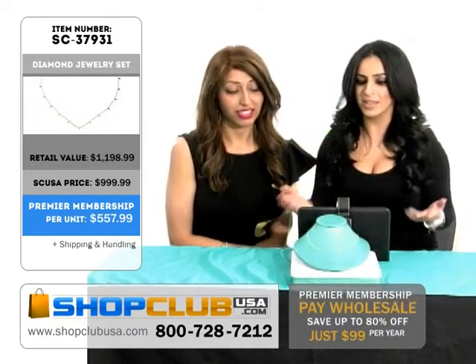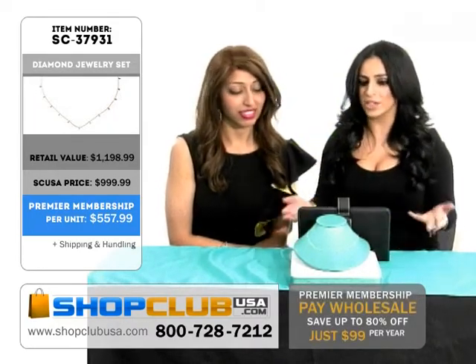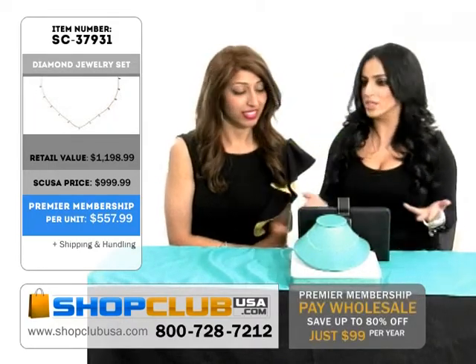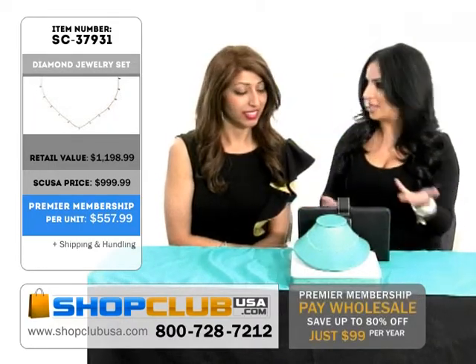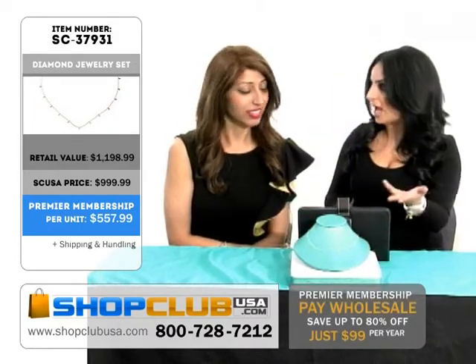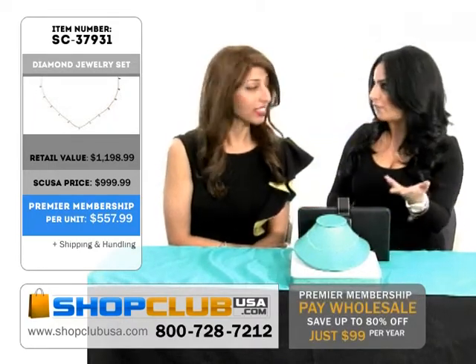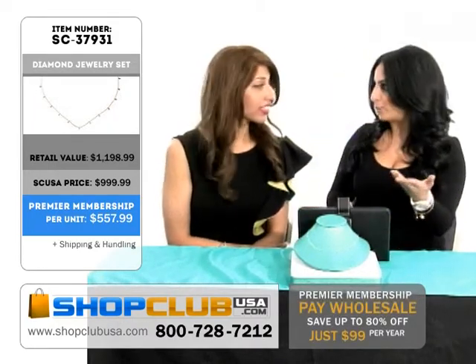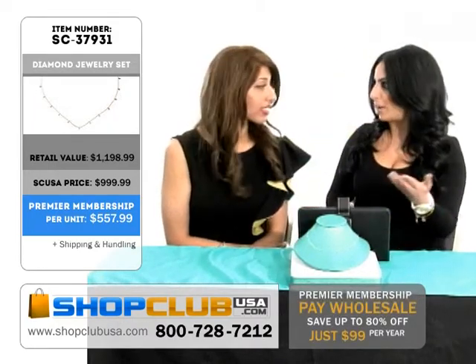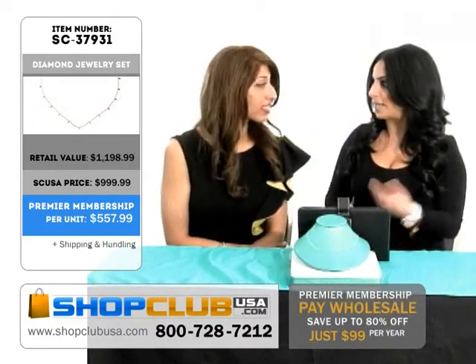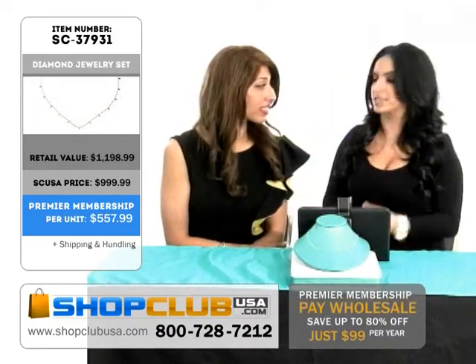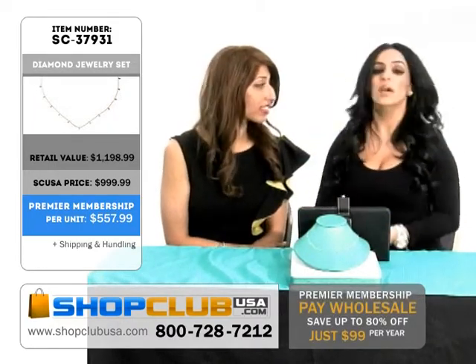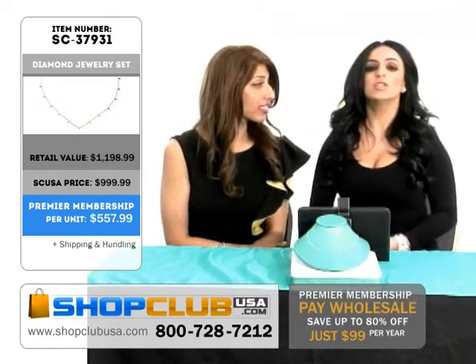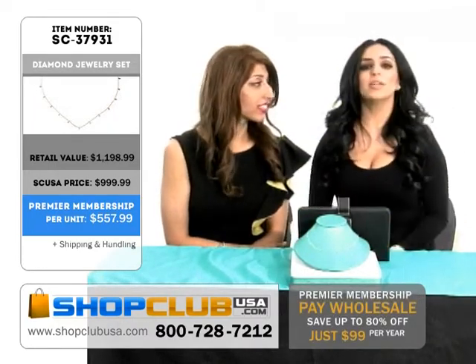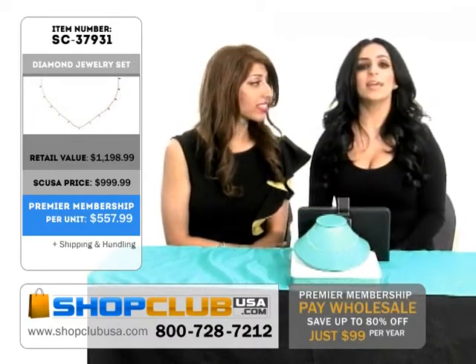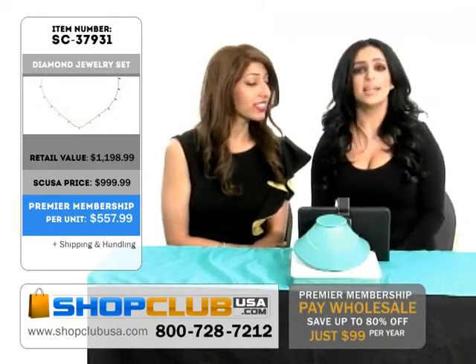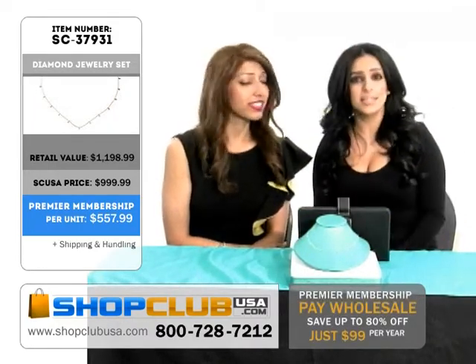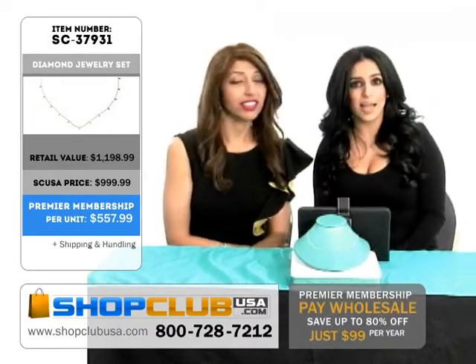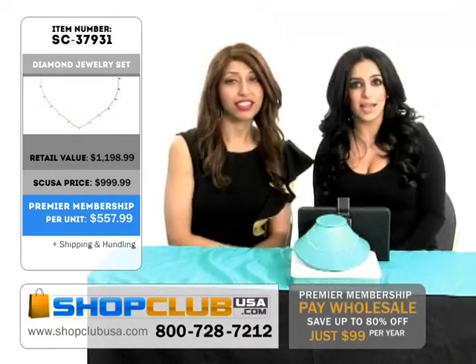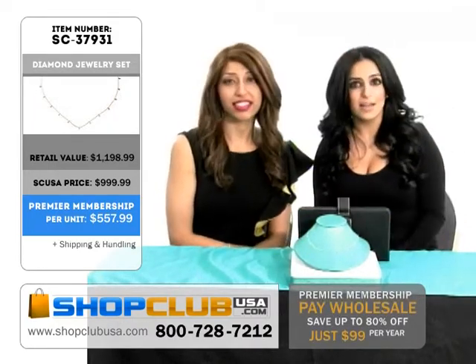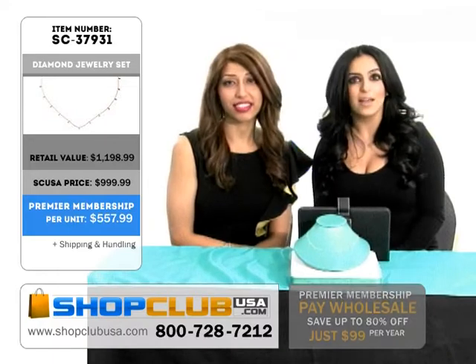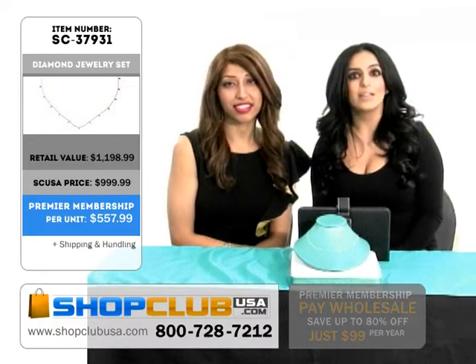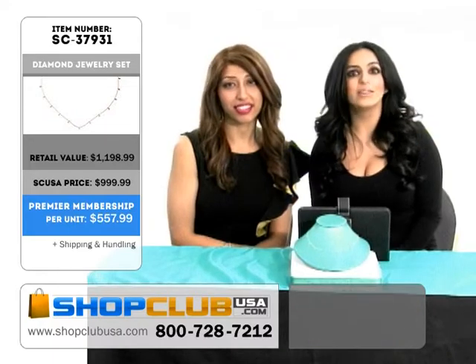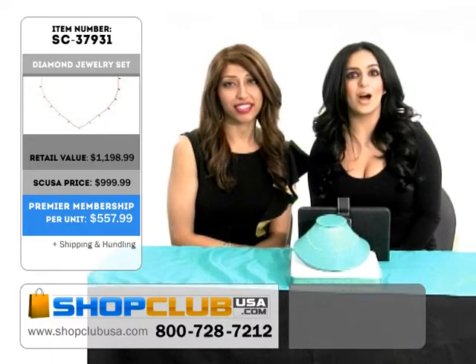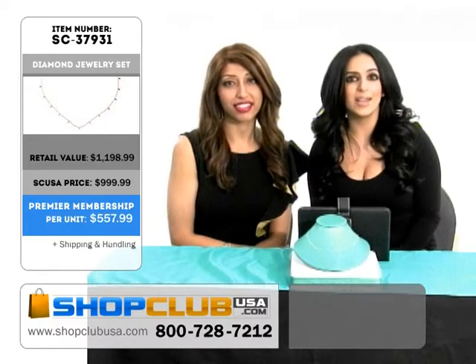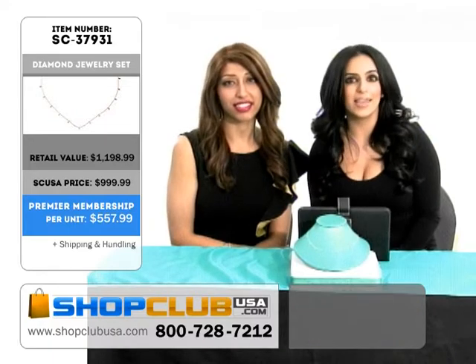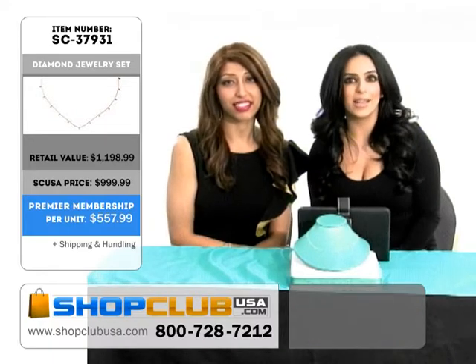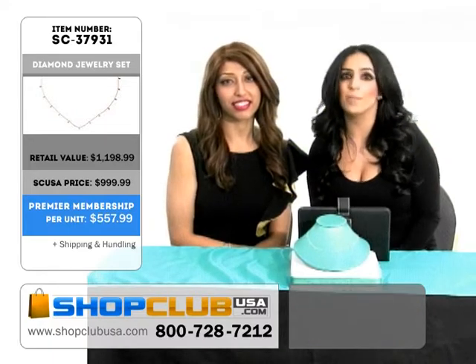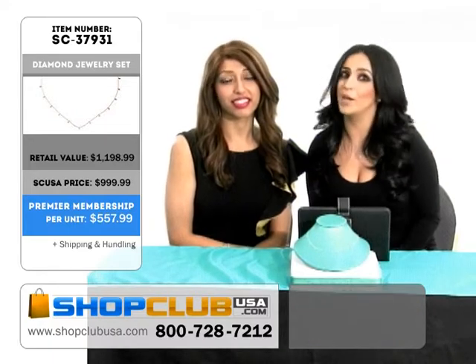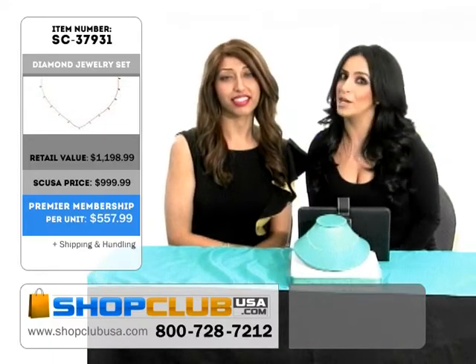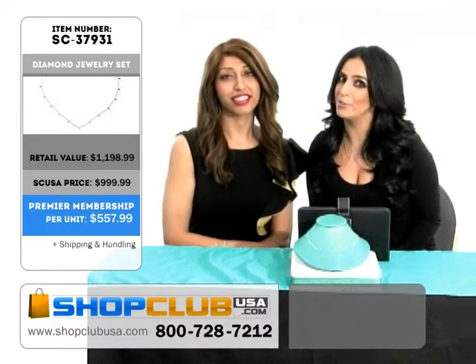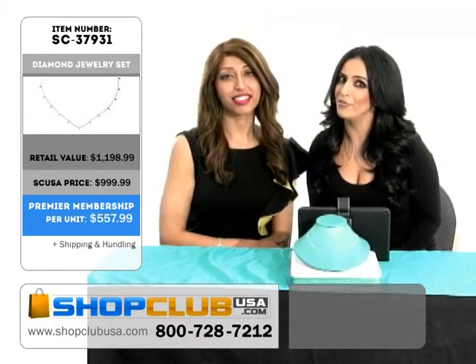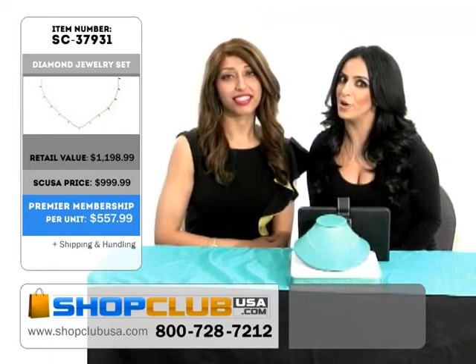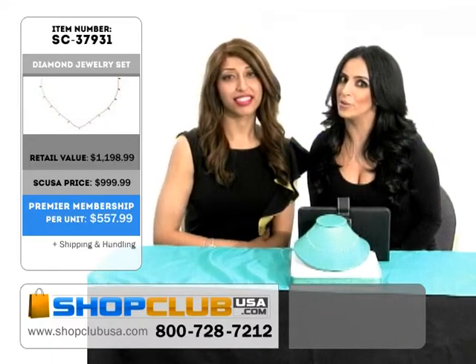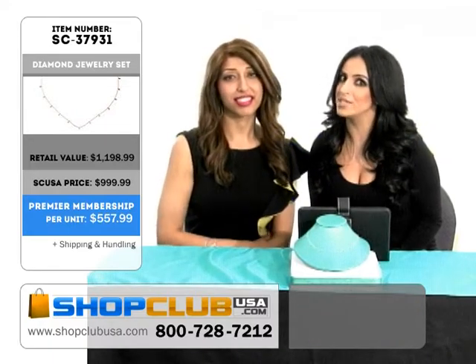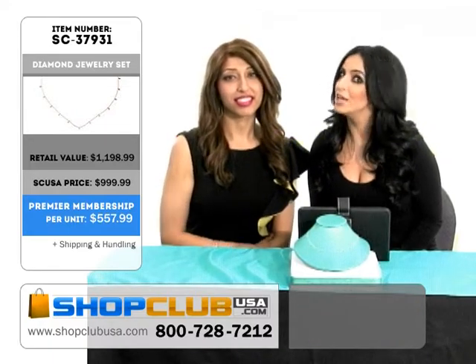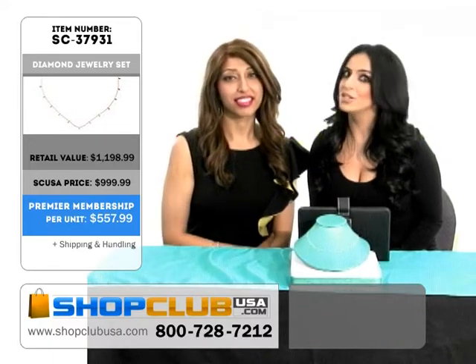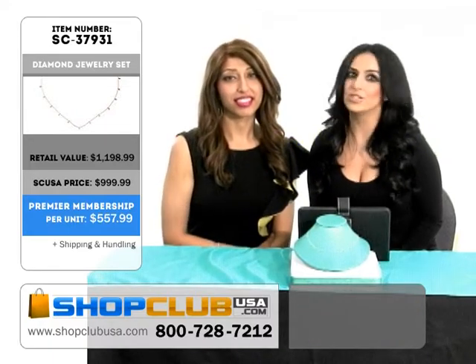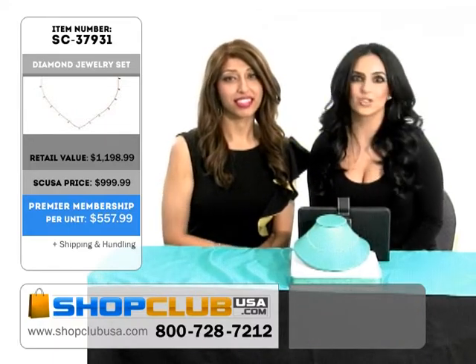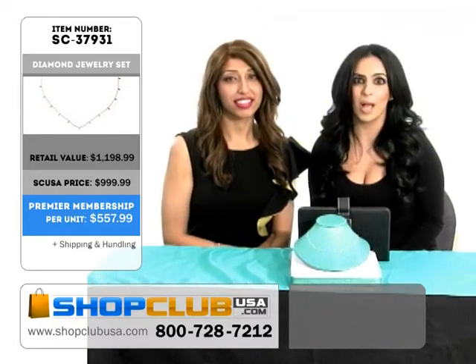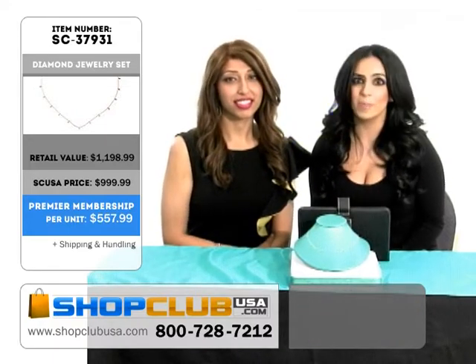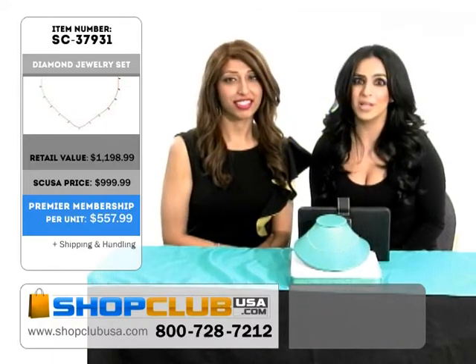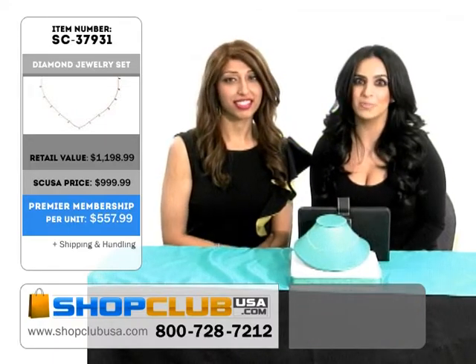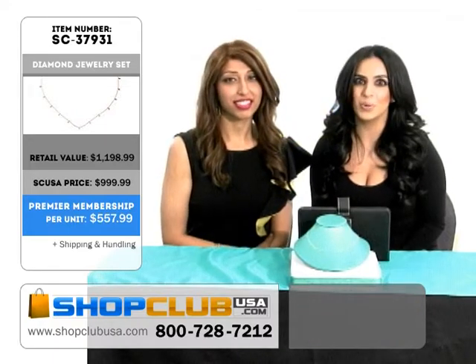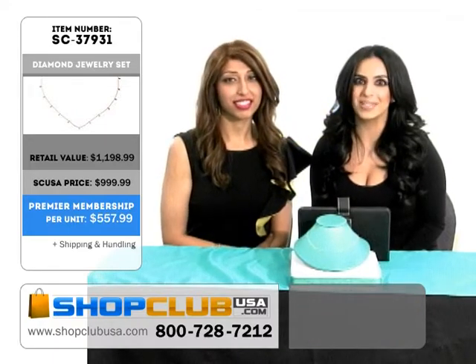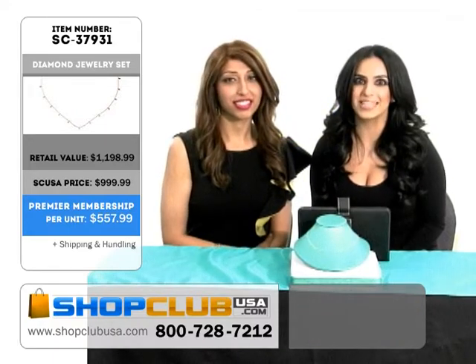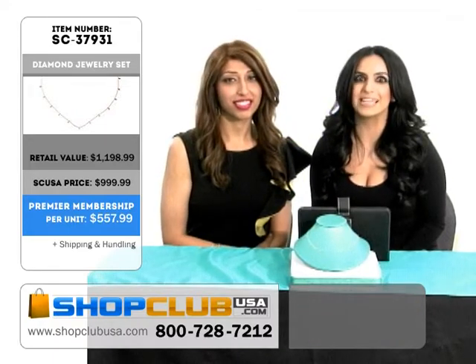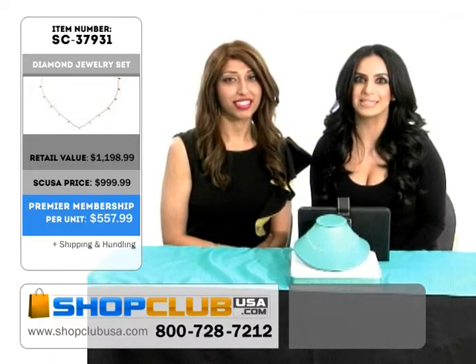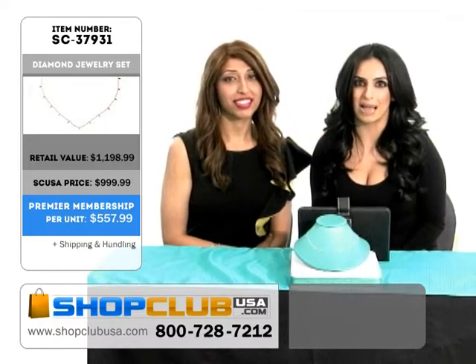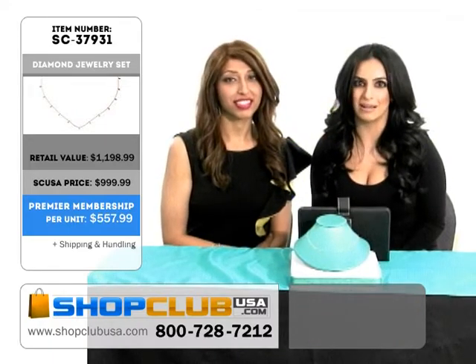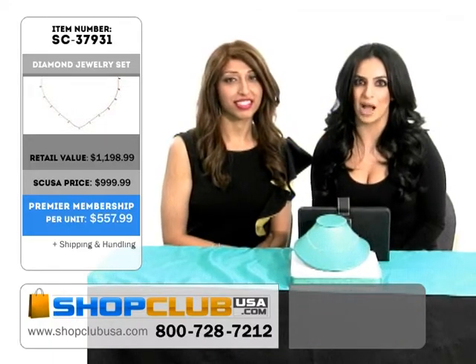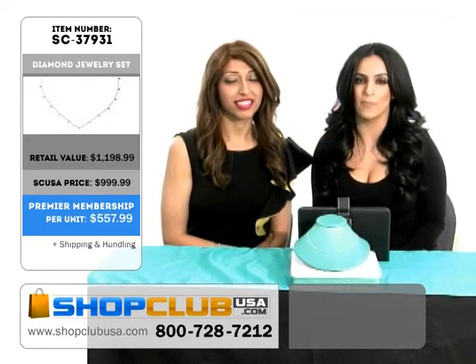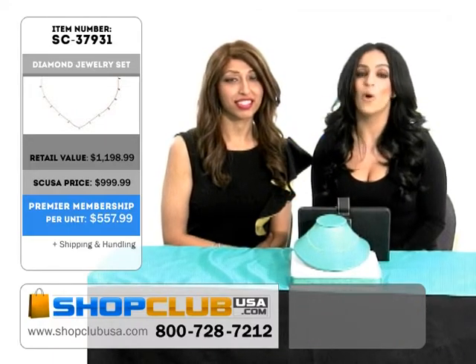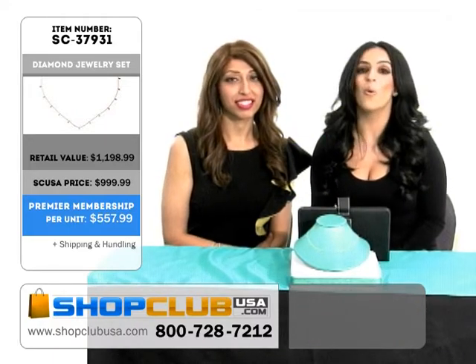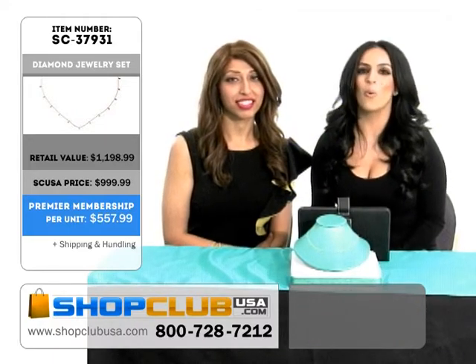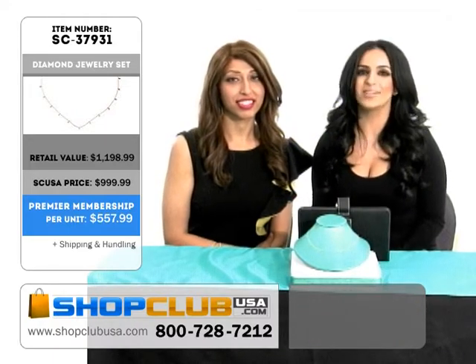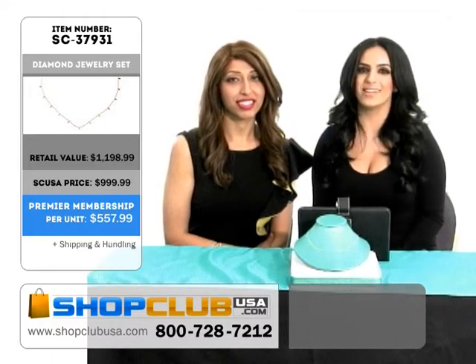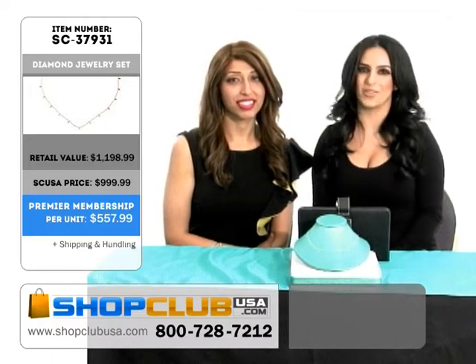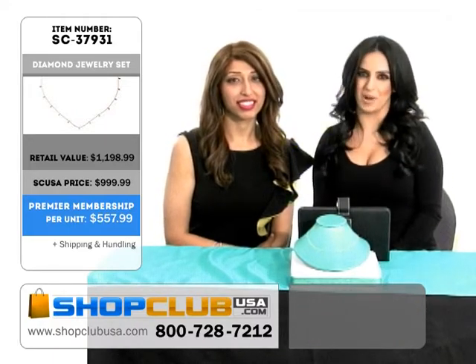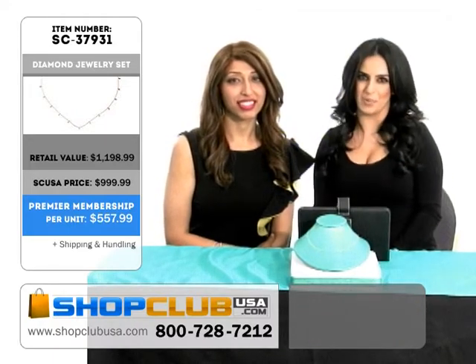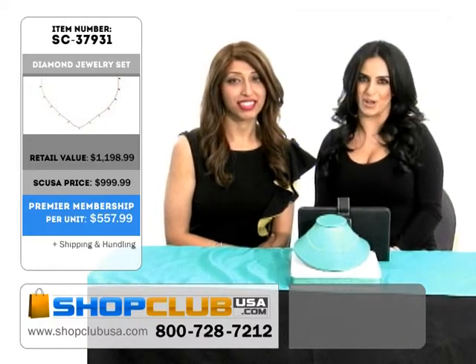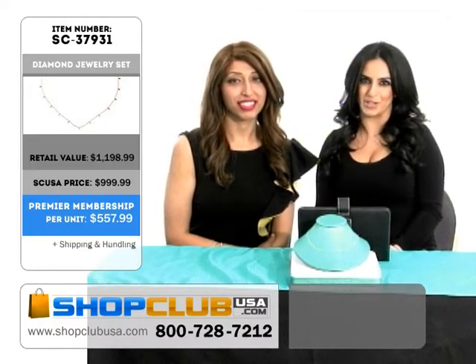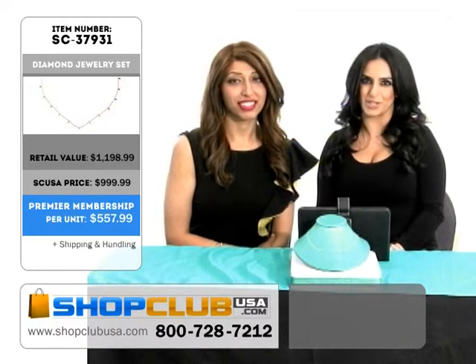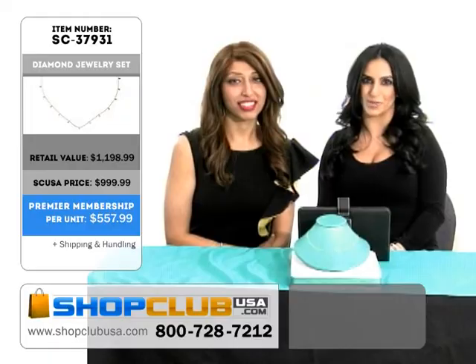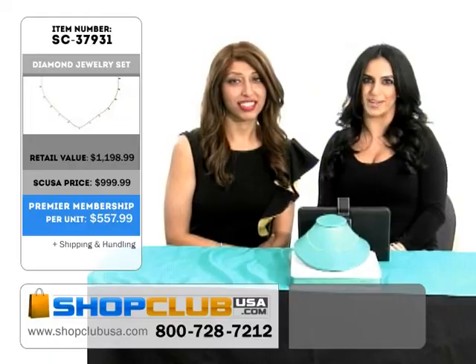Literally half the price. So like I said, log in, pick up your phones — ShopClubUSA.com or dial the number on your screen.